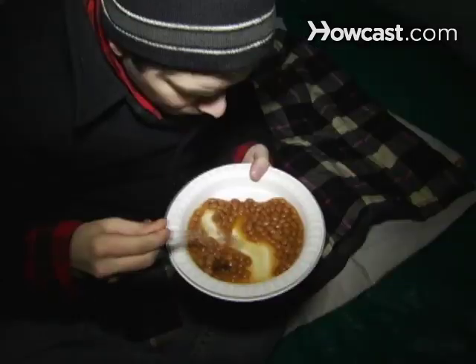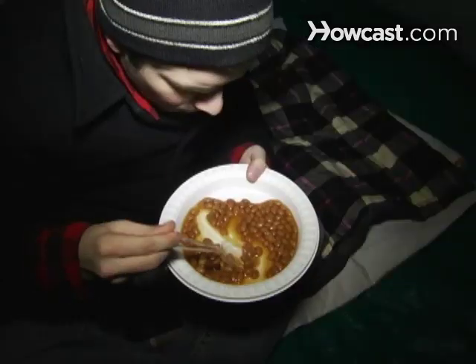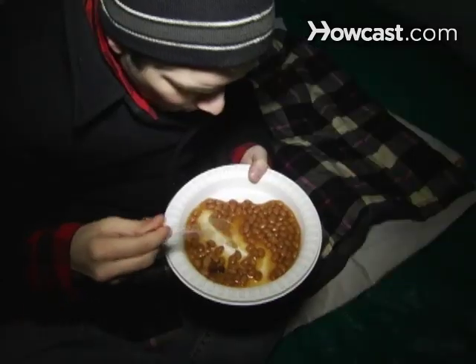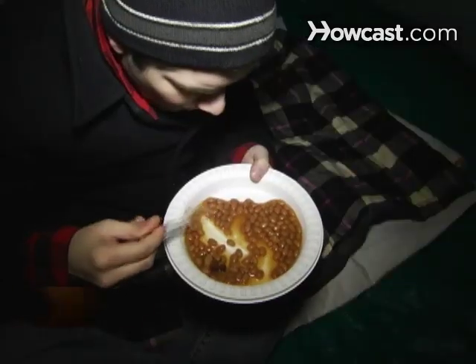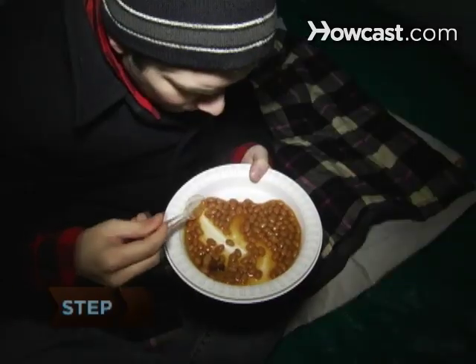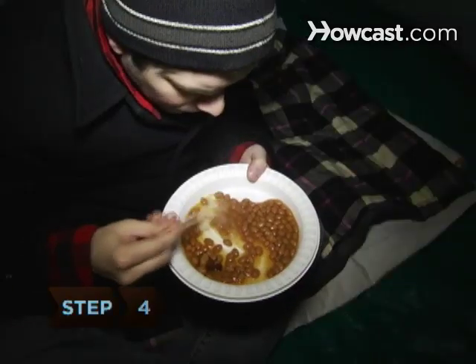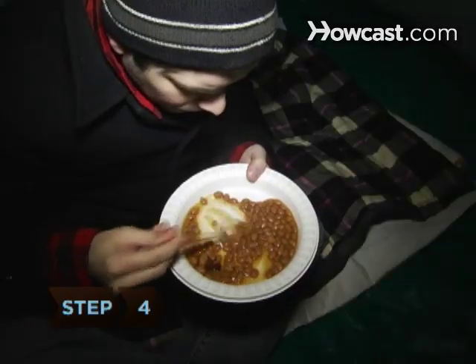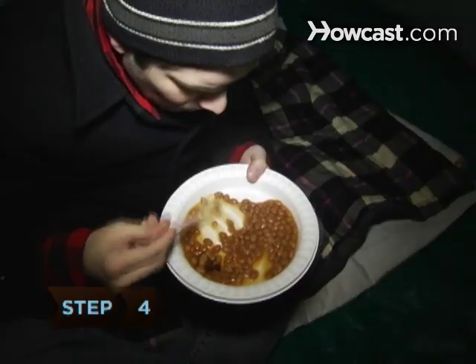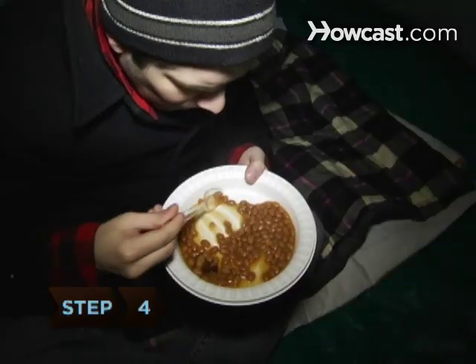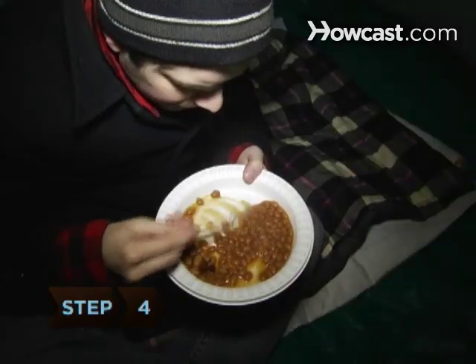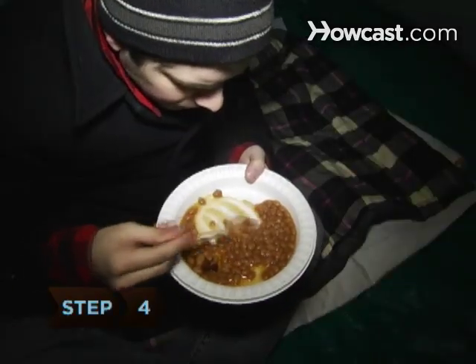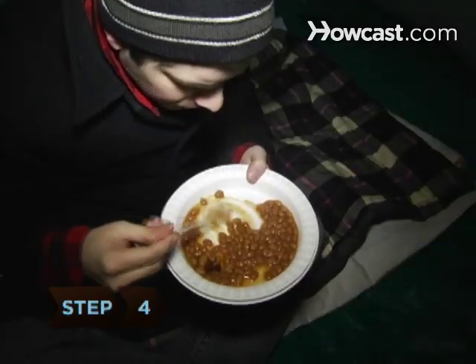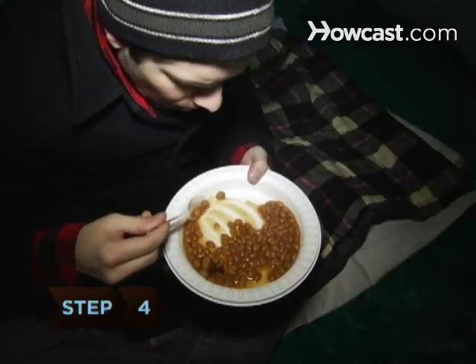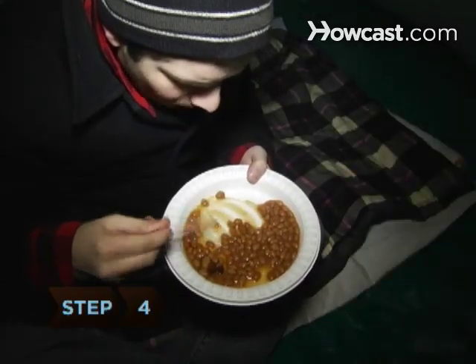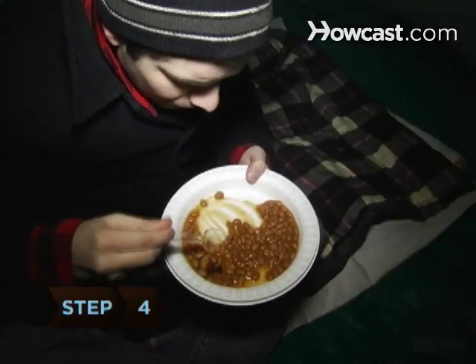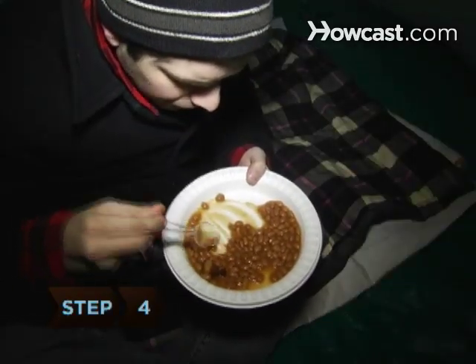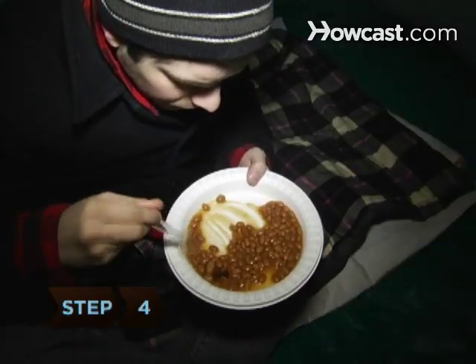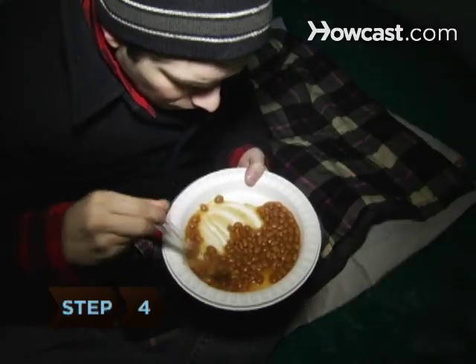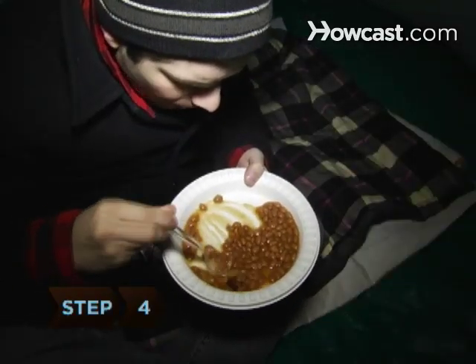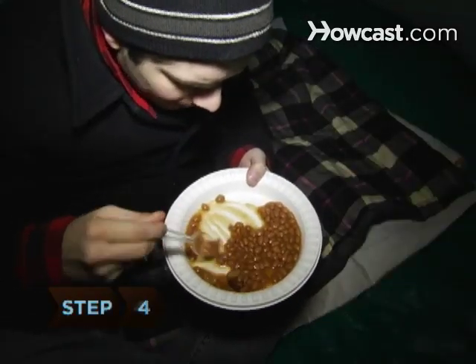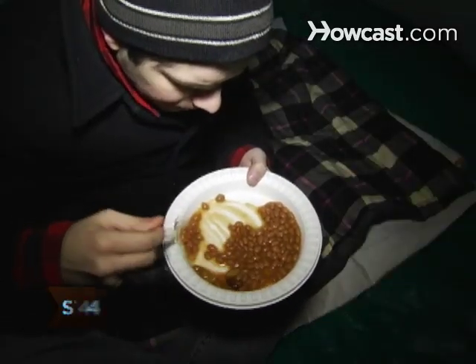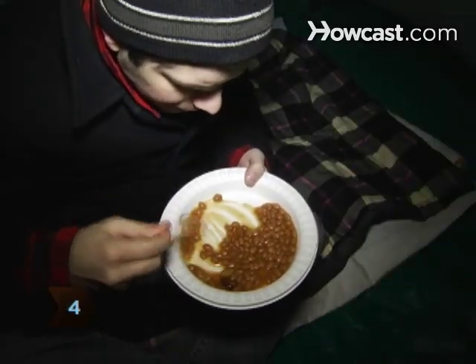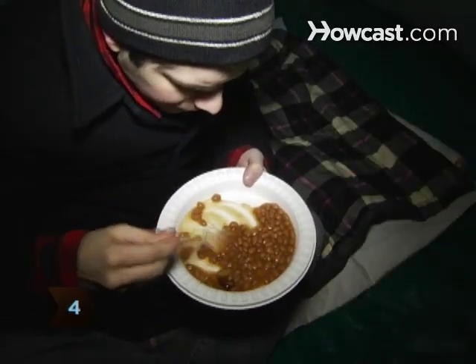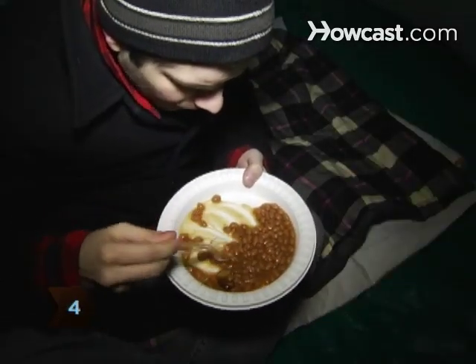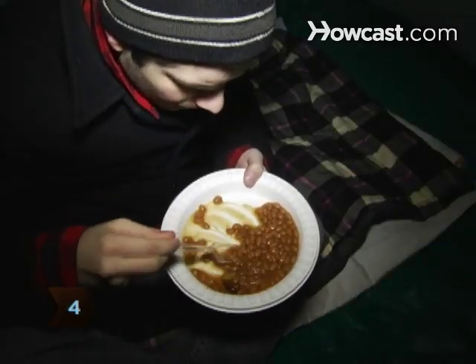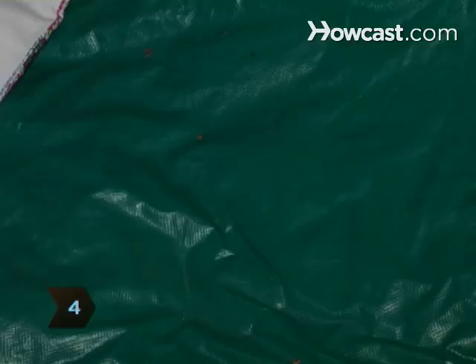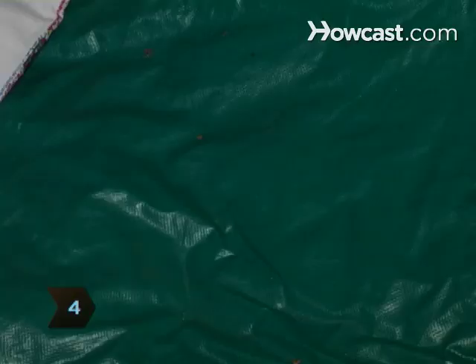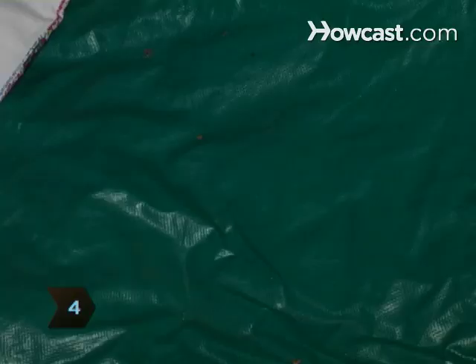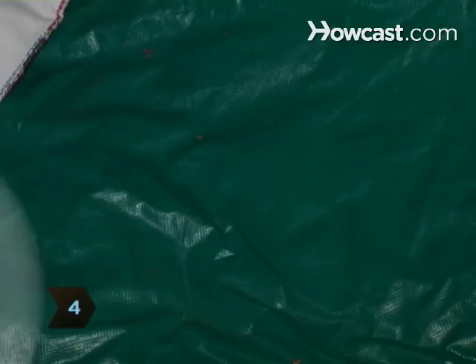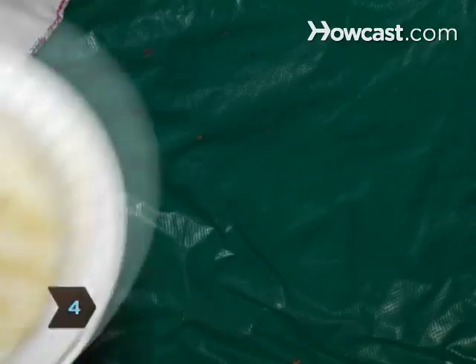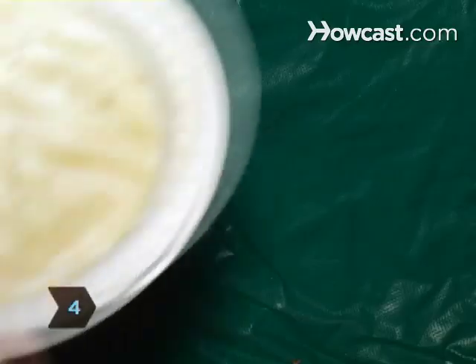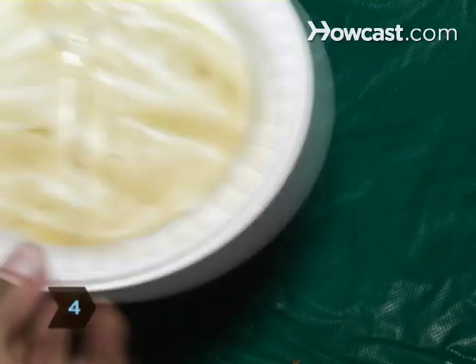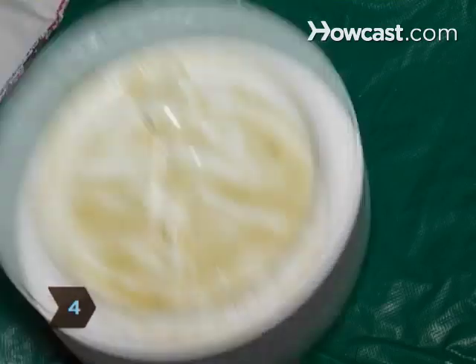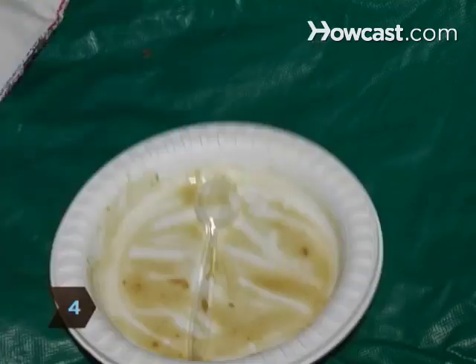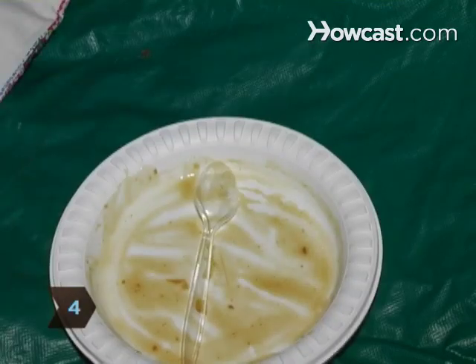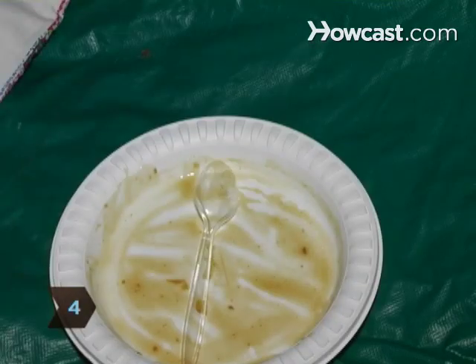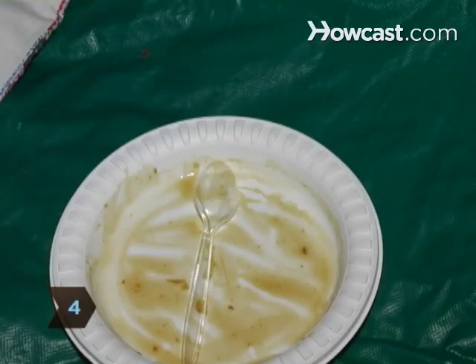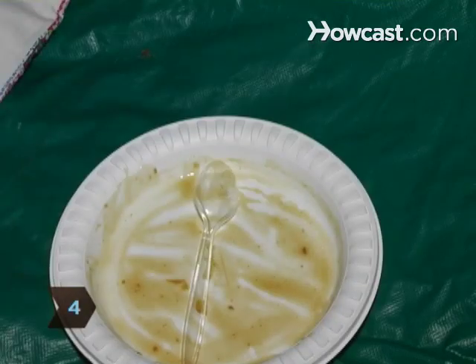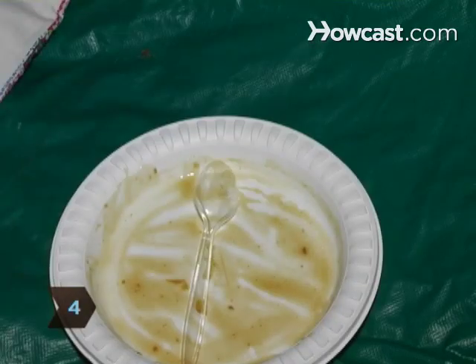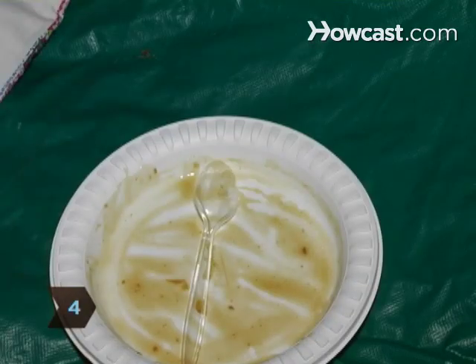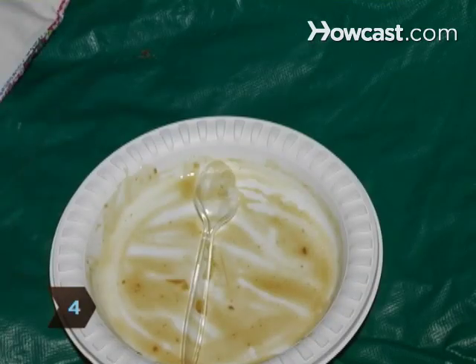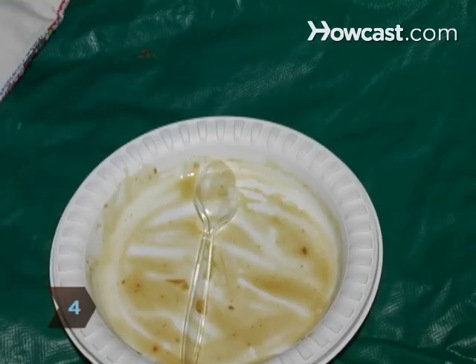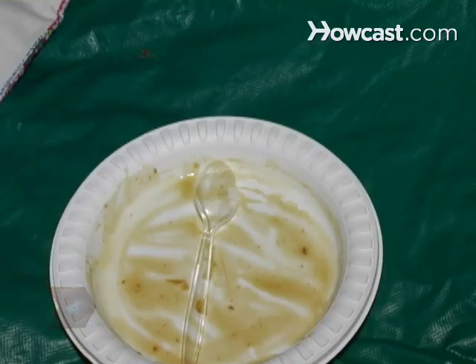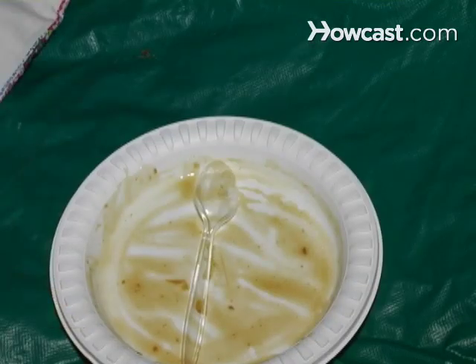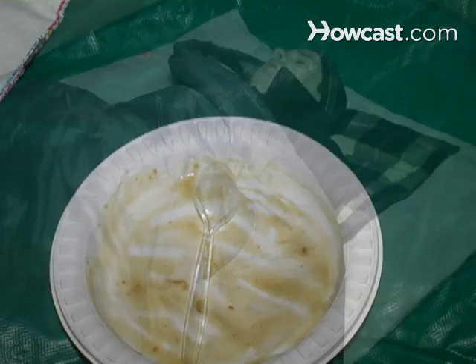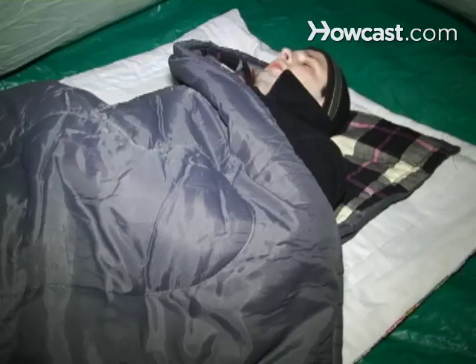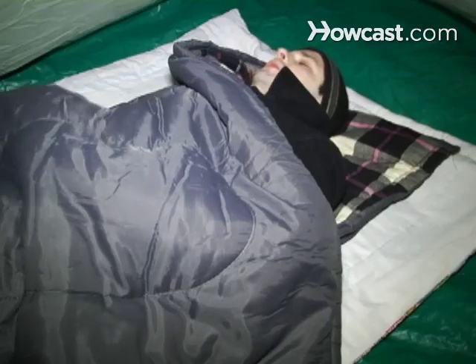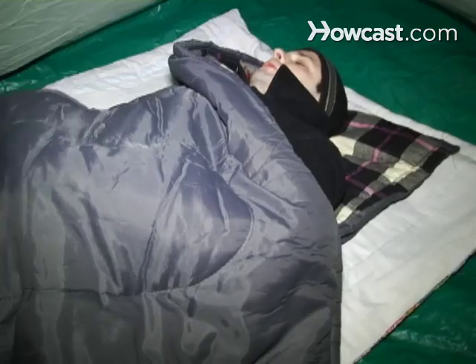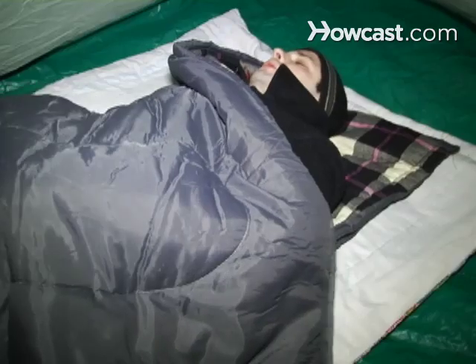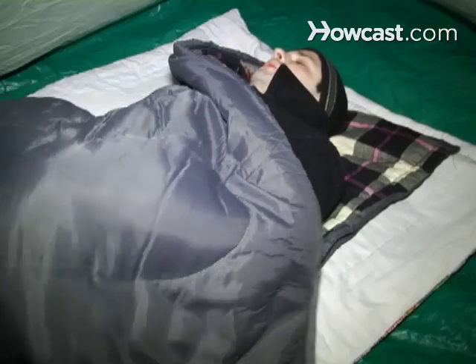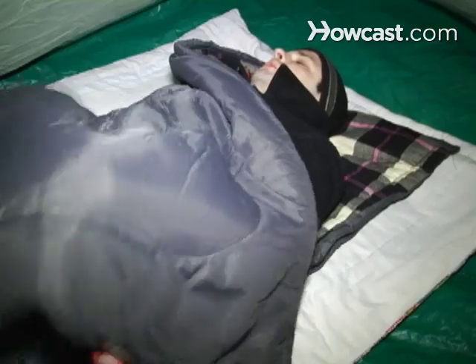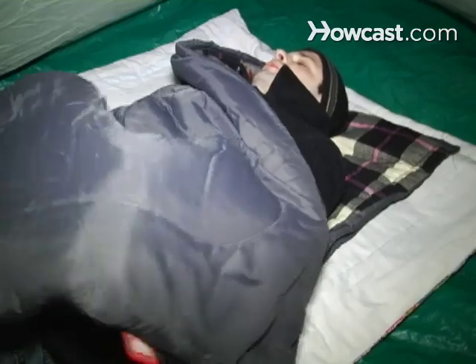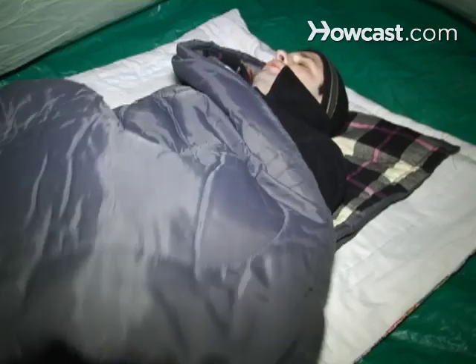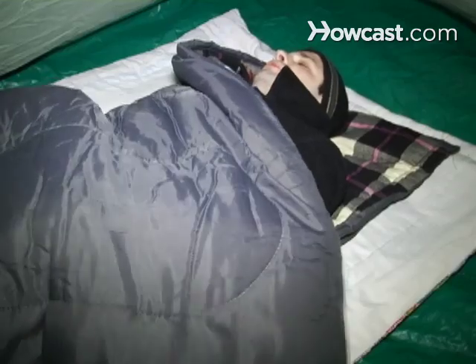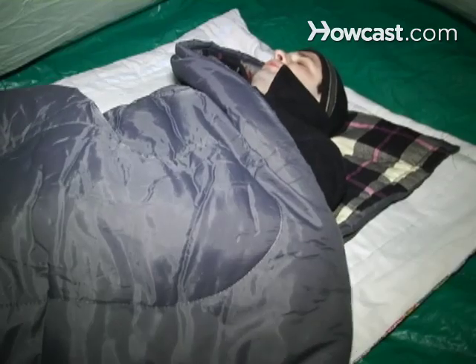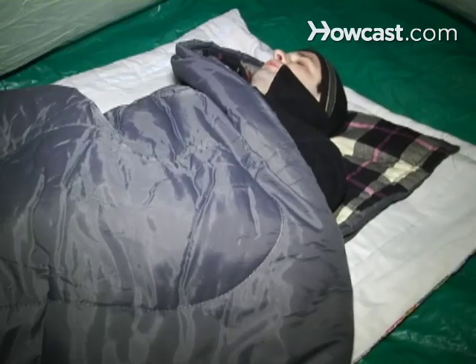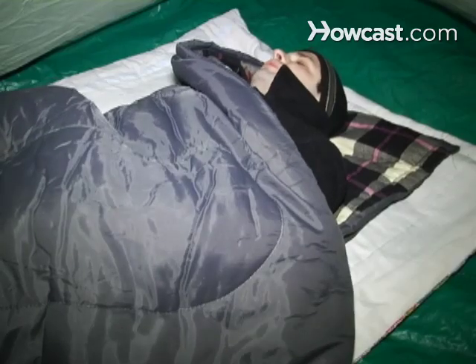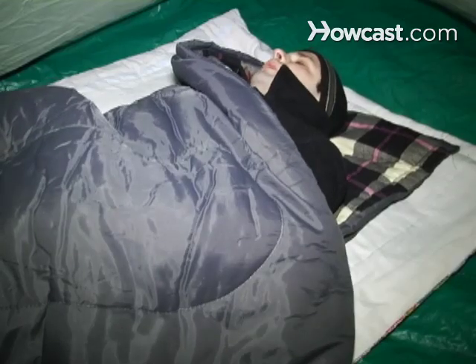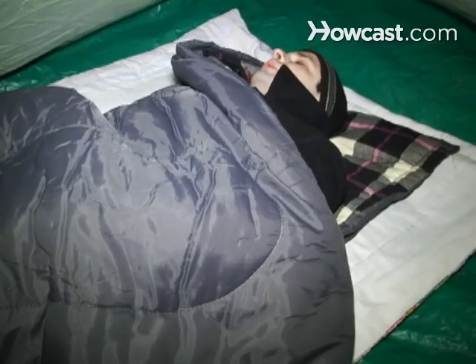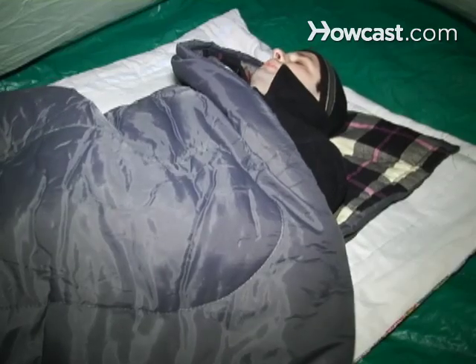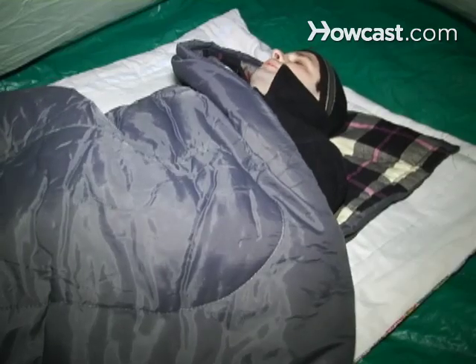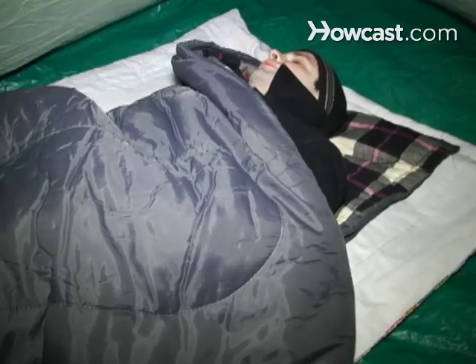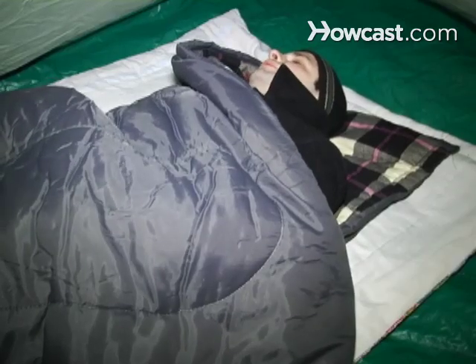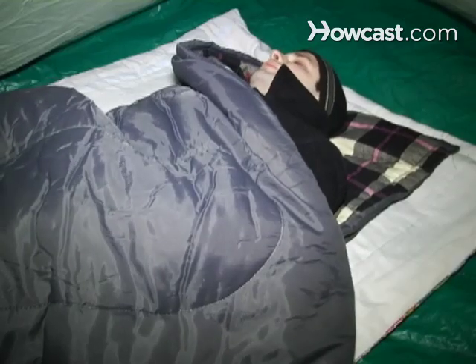Step 4: Eat before you go to sleep. Don't skip dinner because you're tired or cold. Have a hot meal to fuel your body while you sleep.